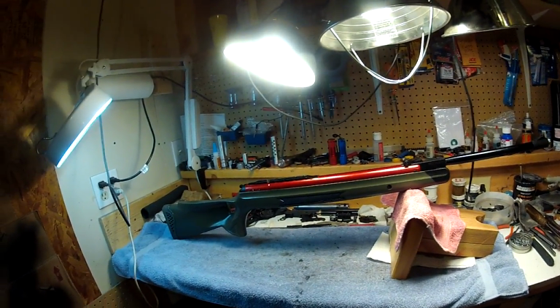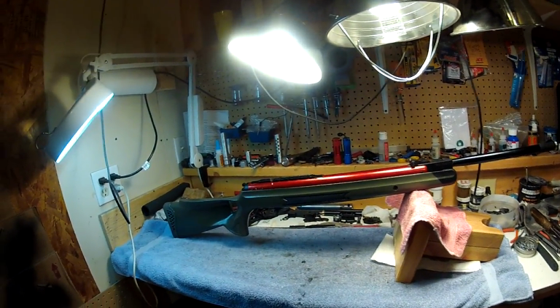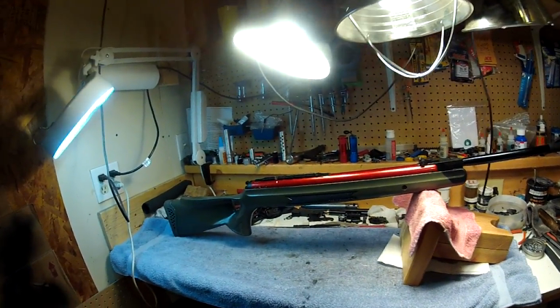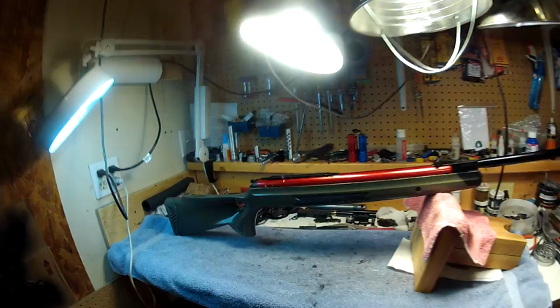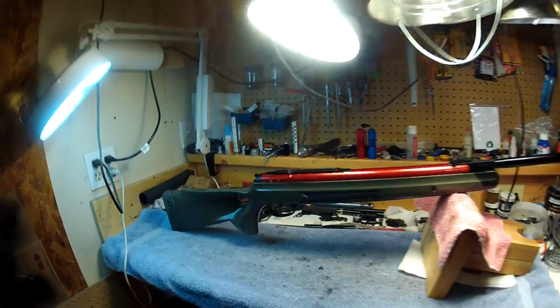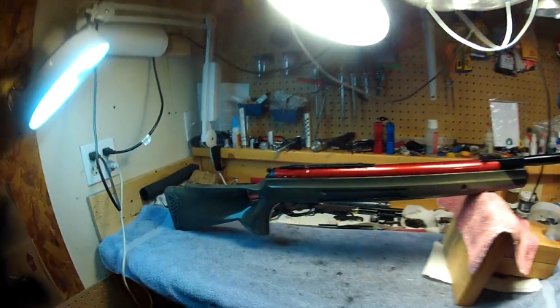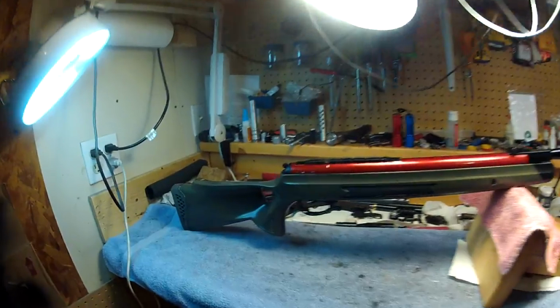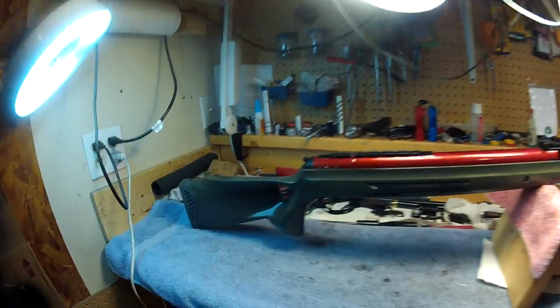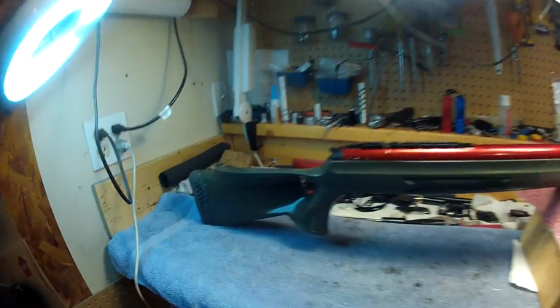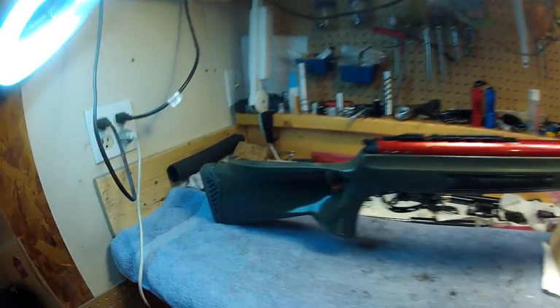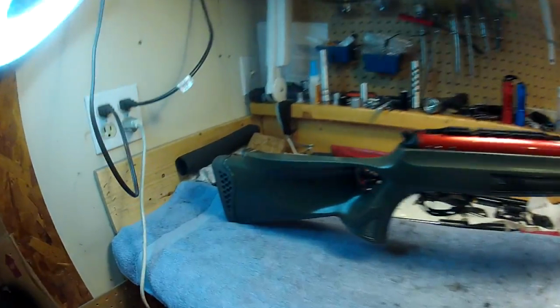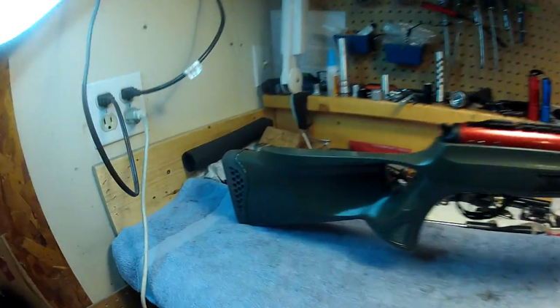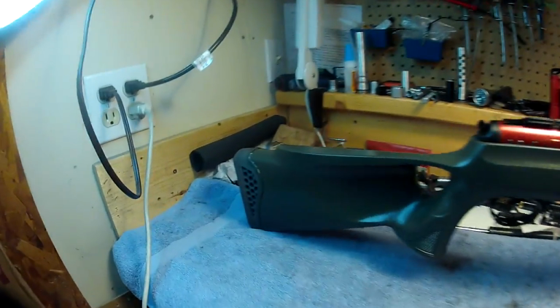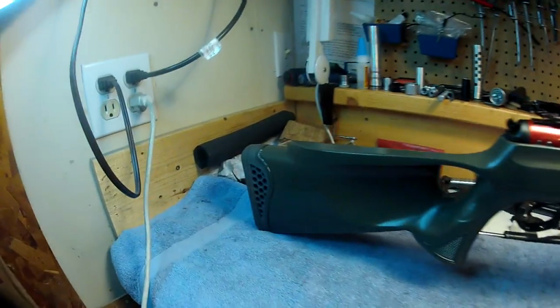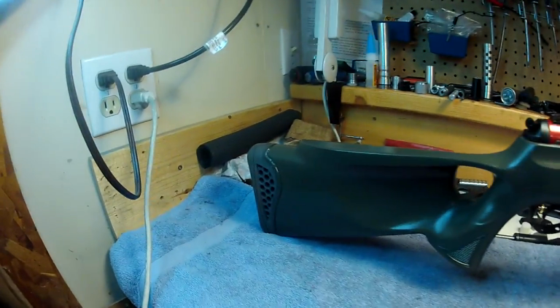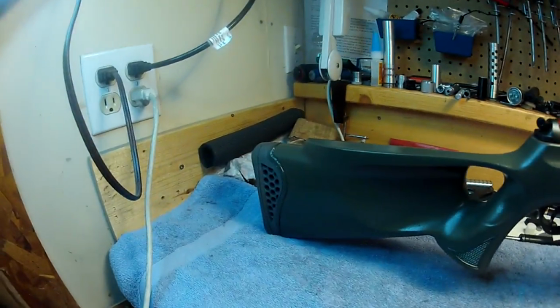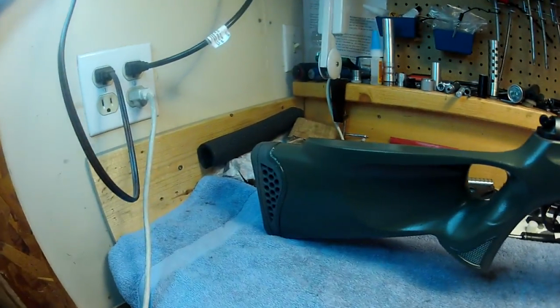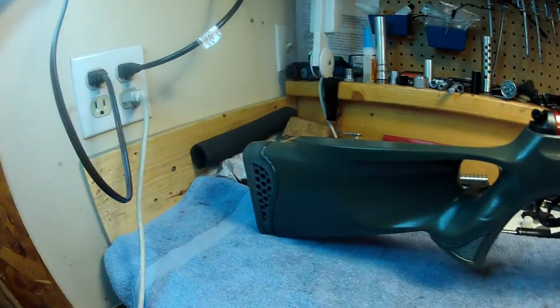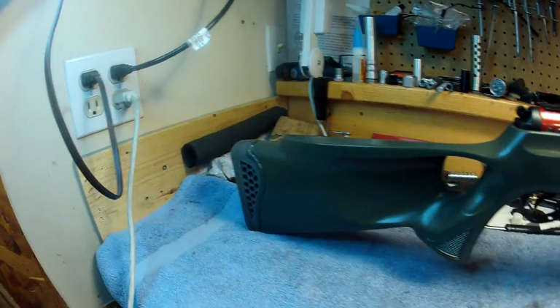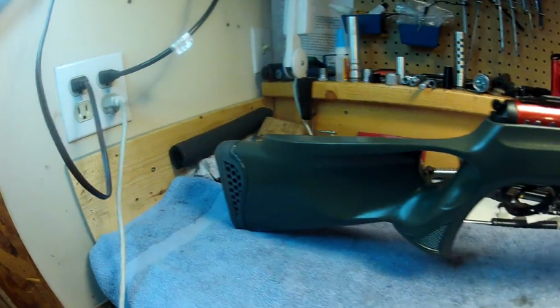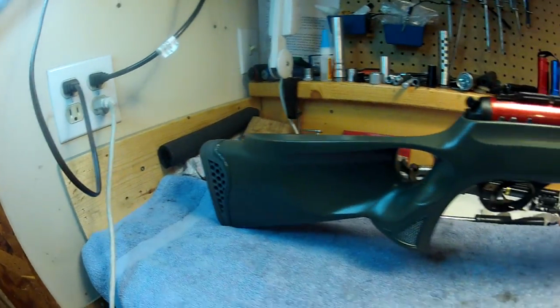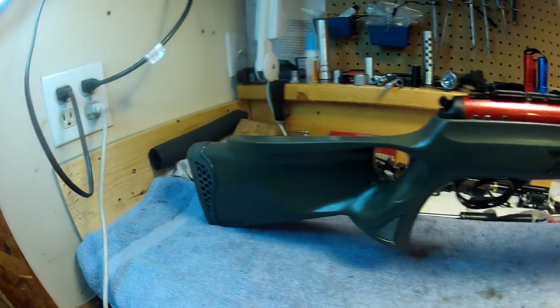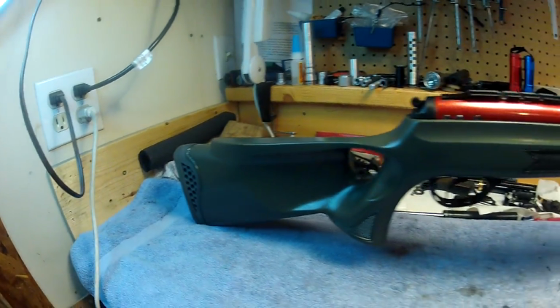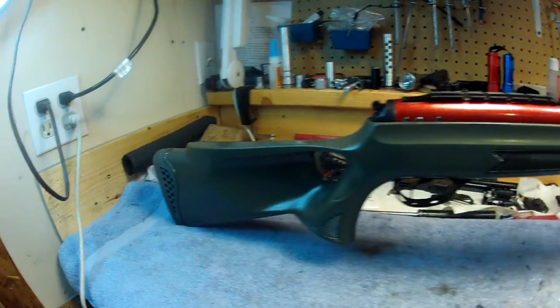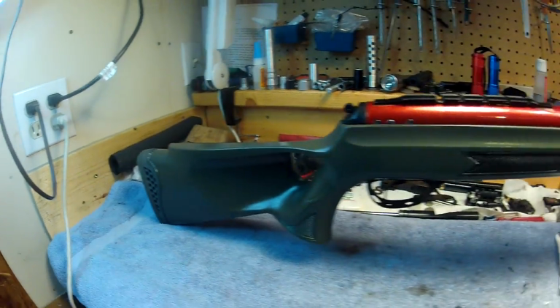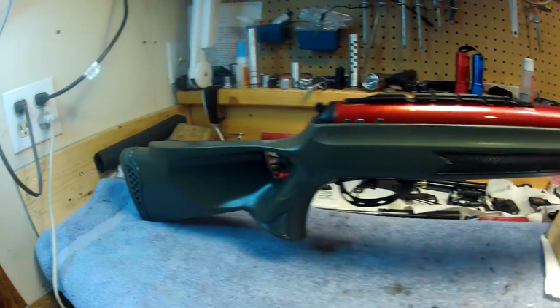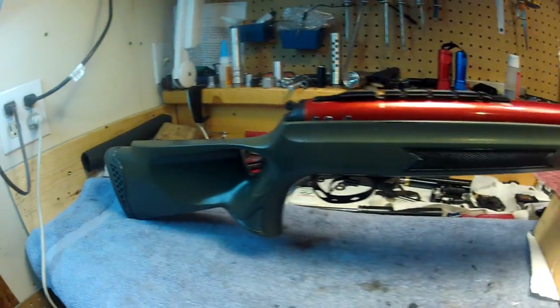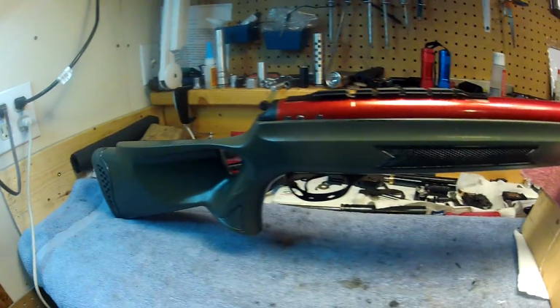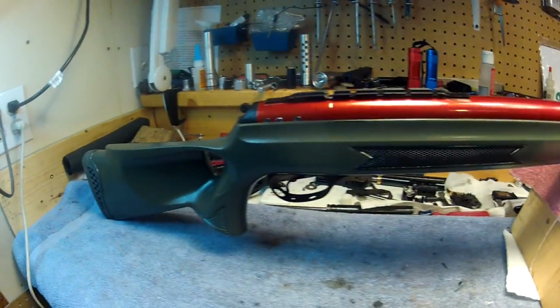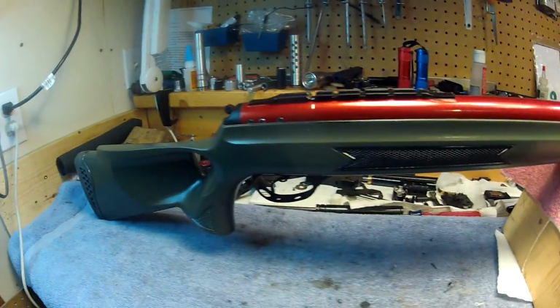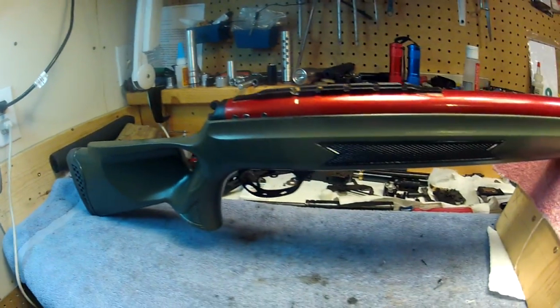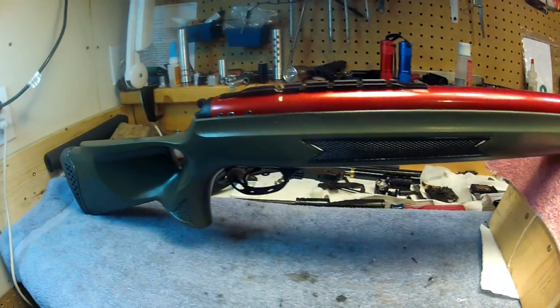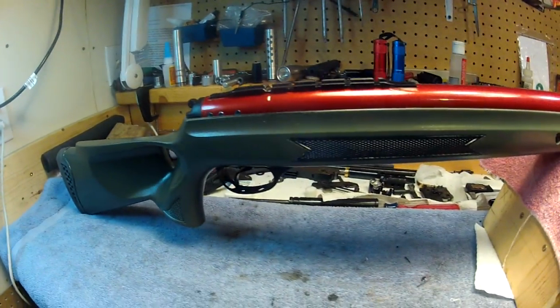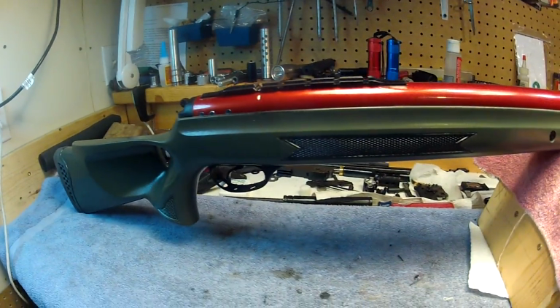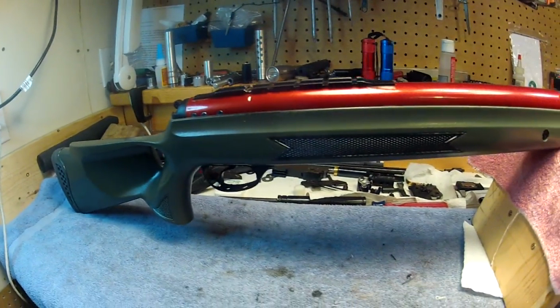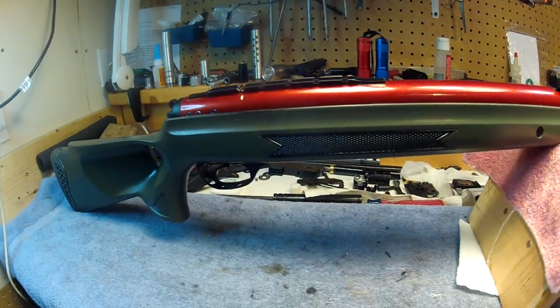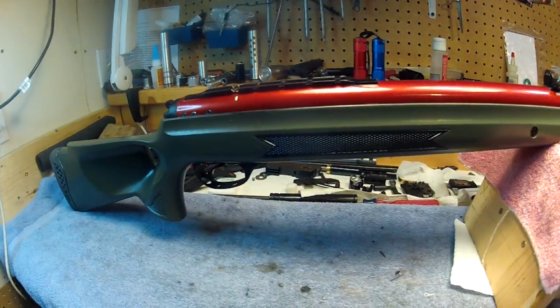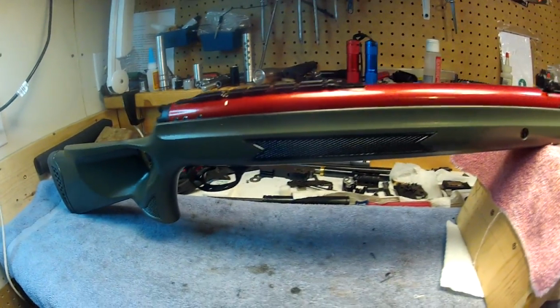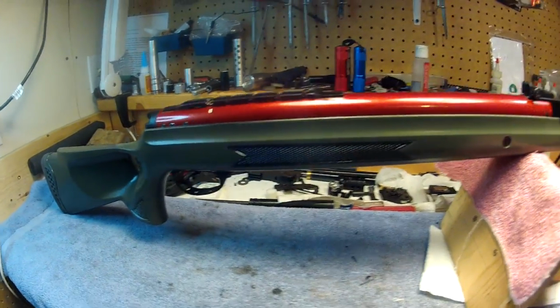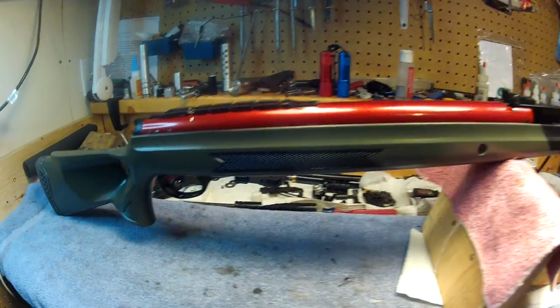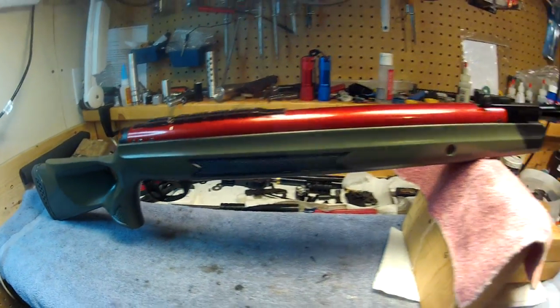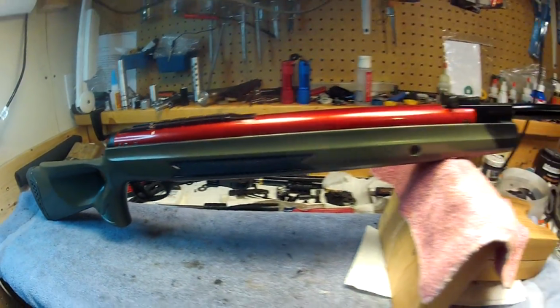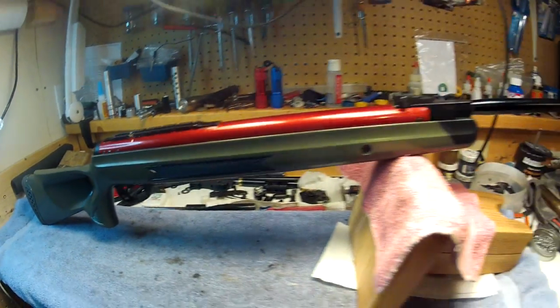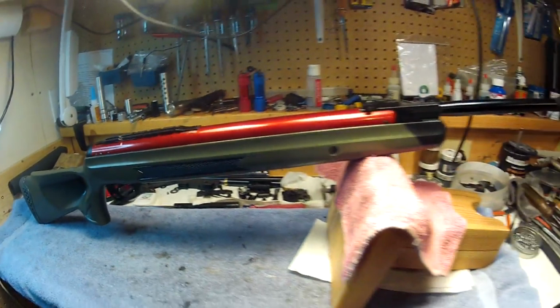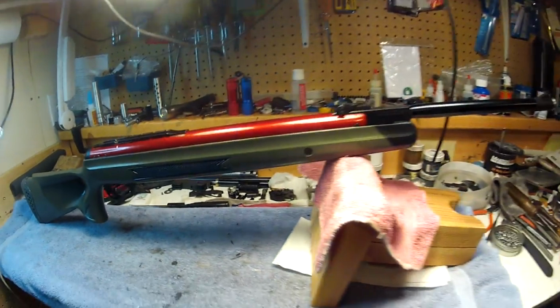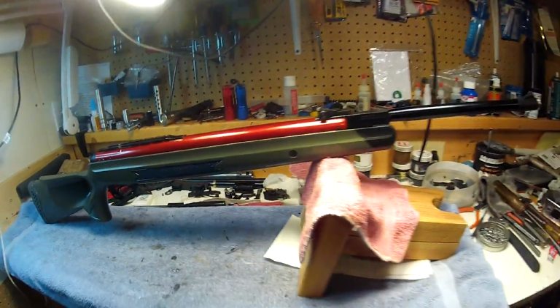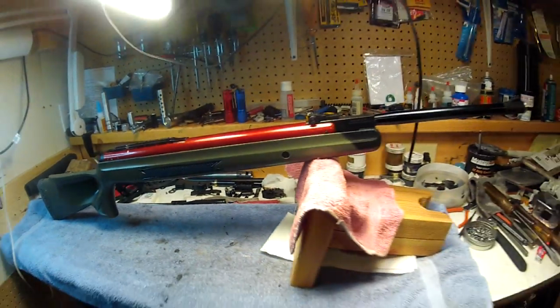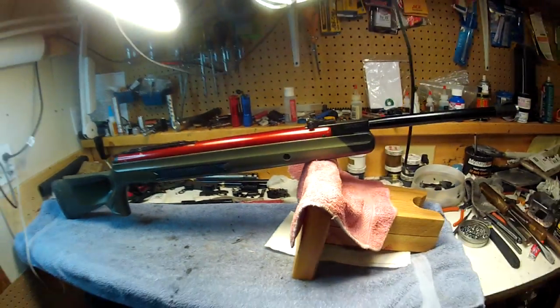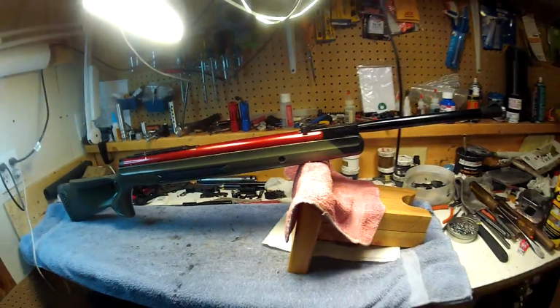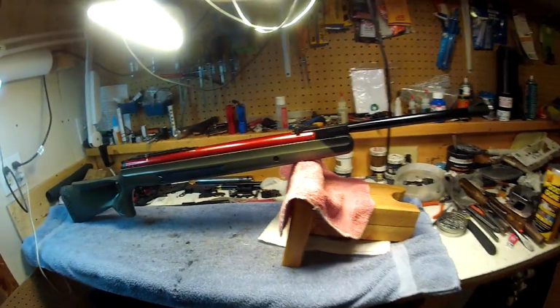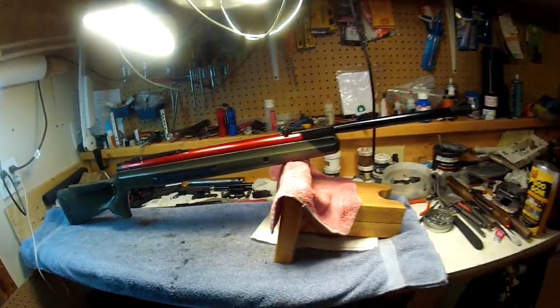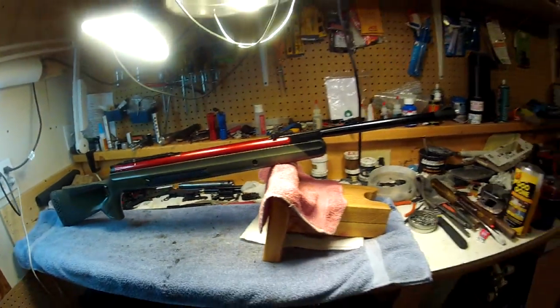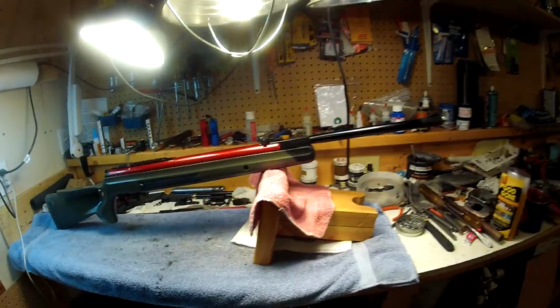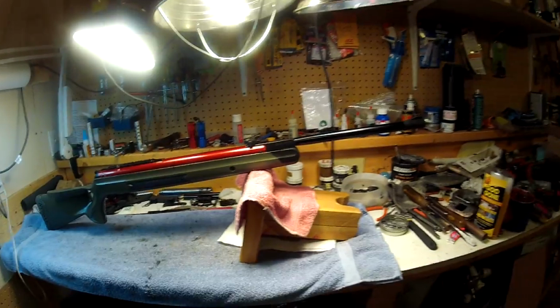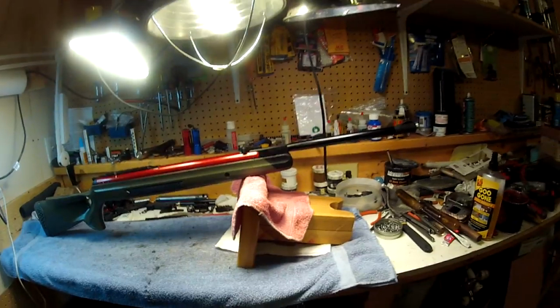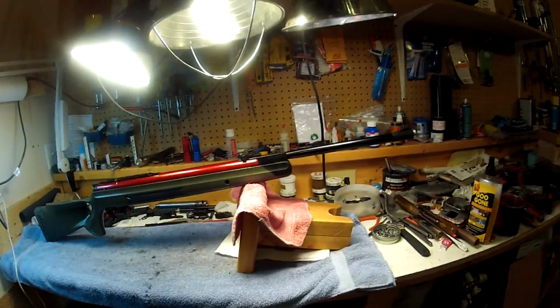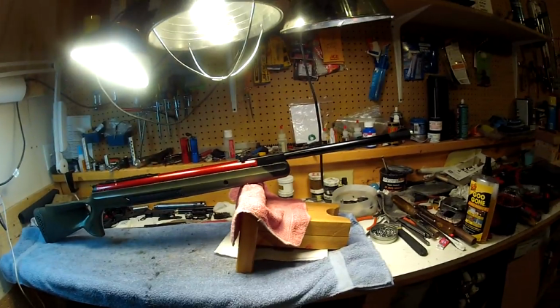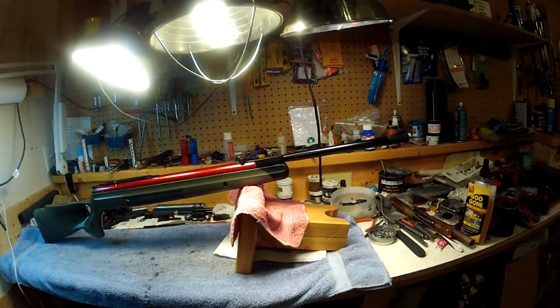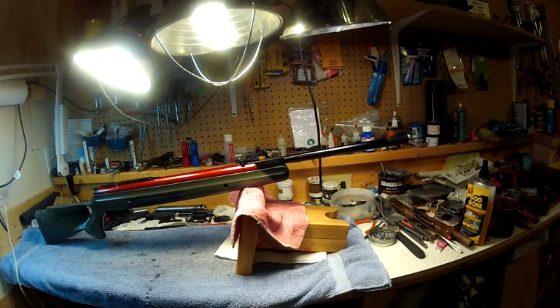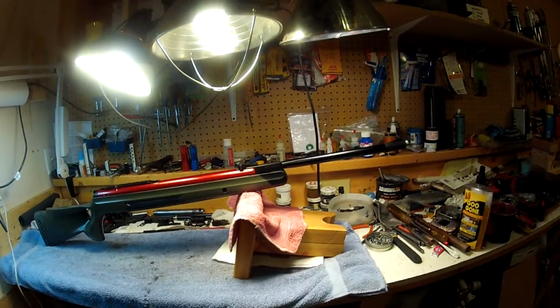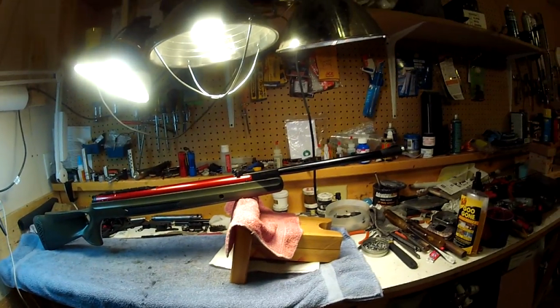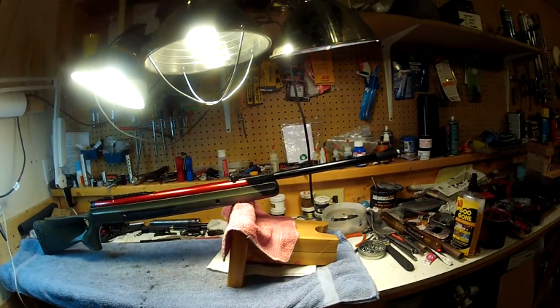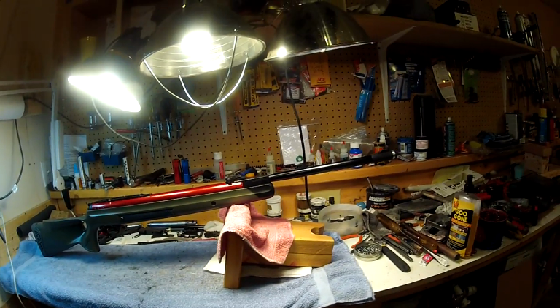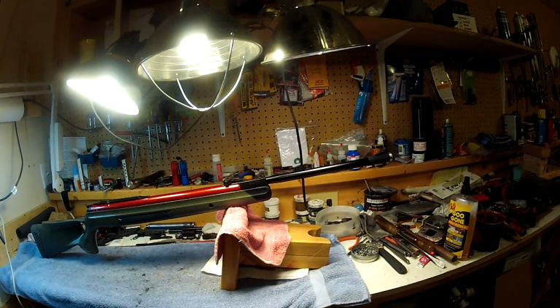Anyway, I hope it comes out and shows up on the camera. I like it. Take care.